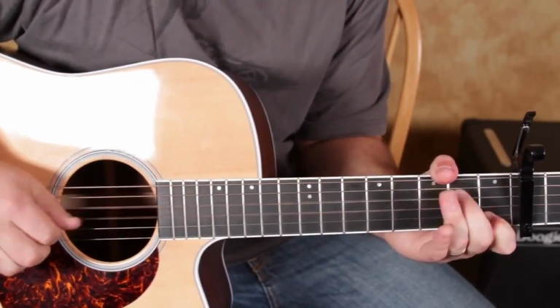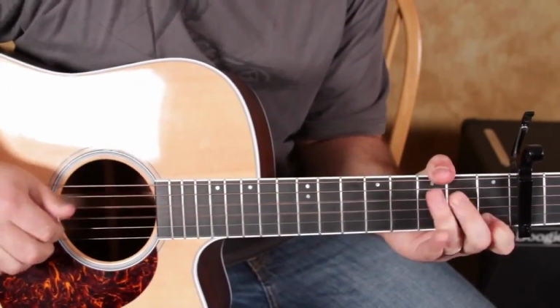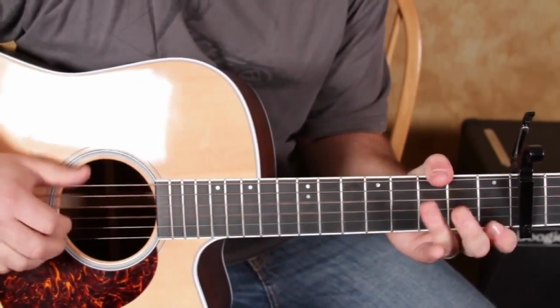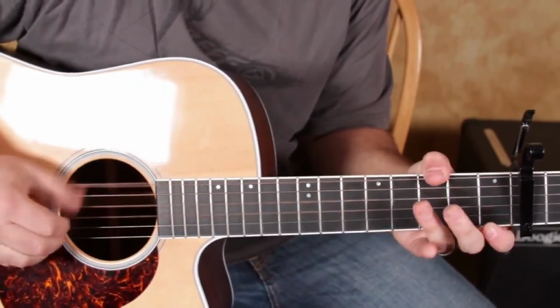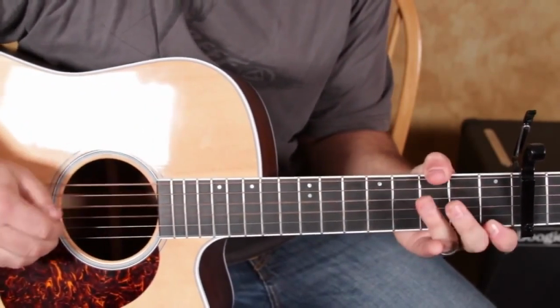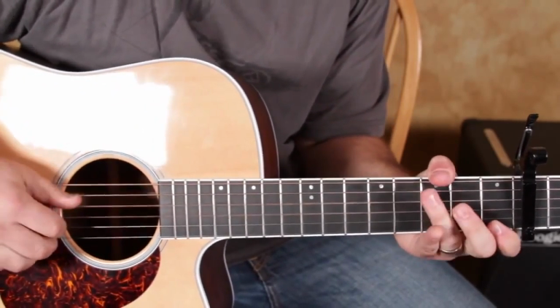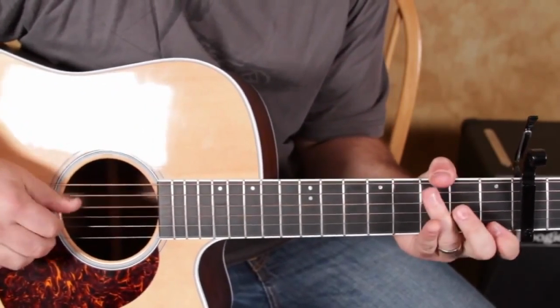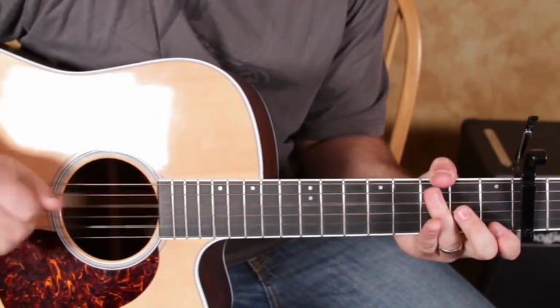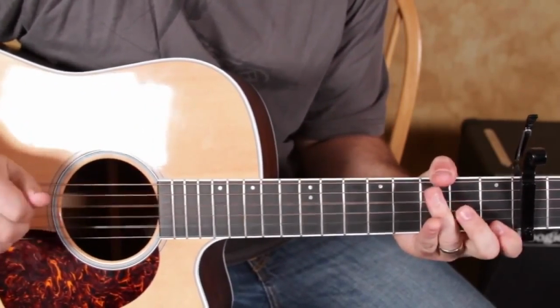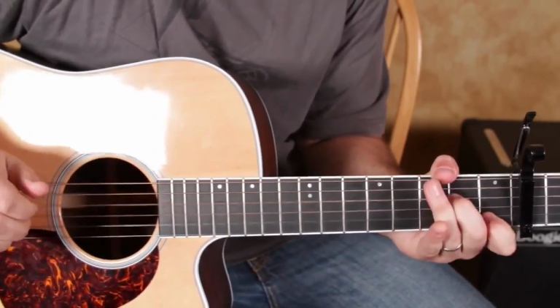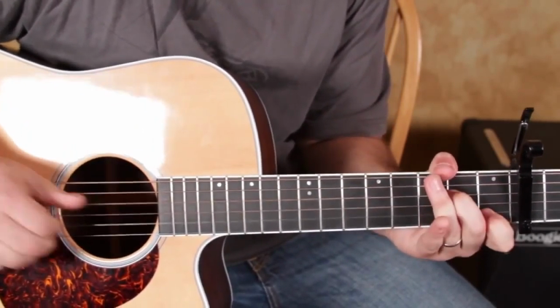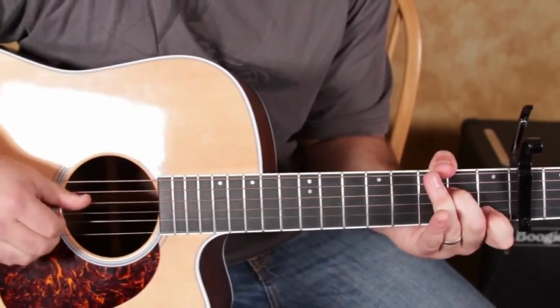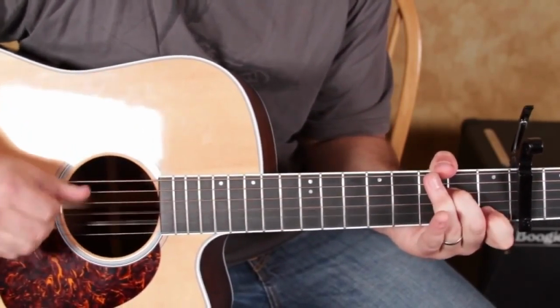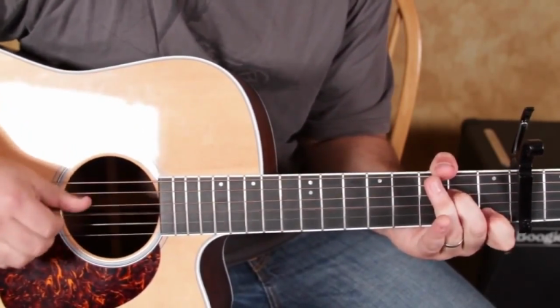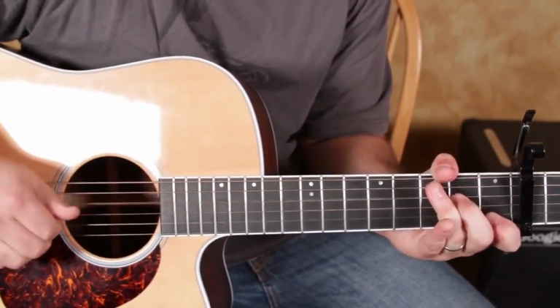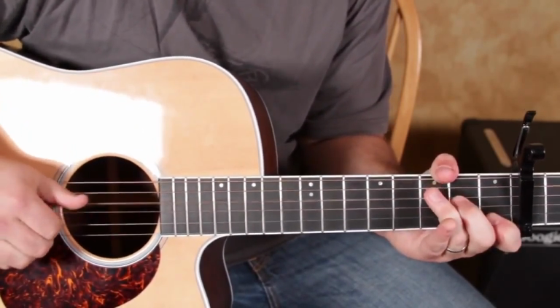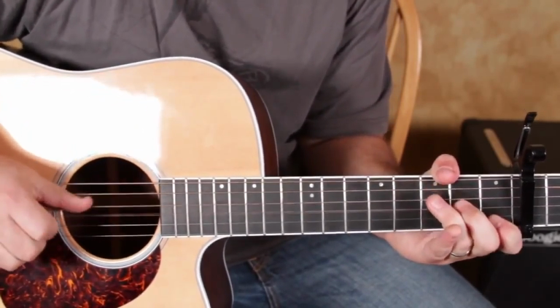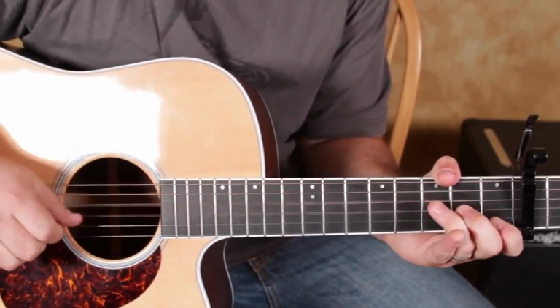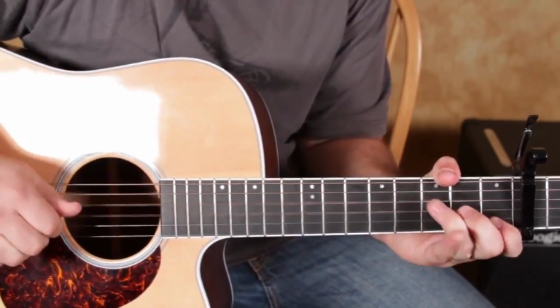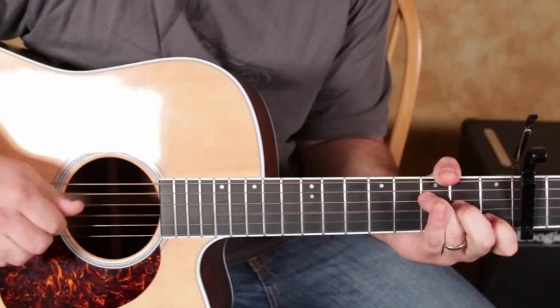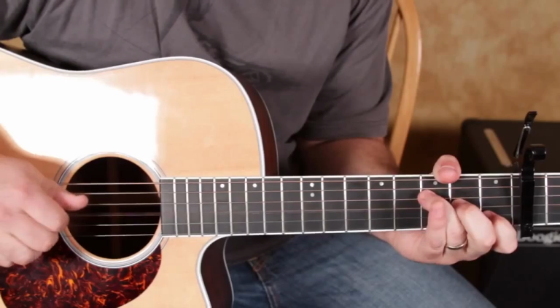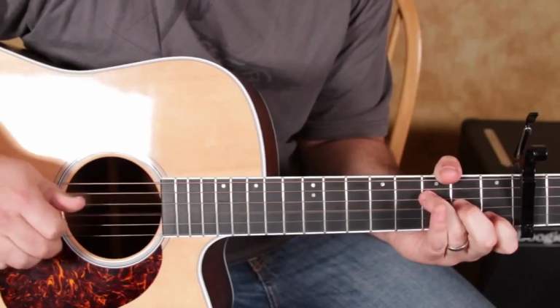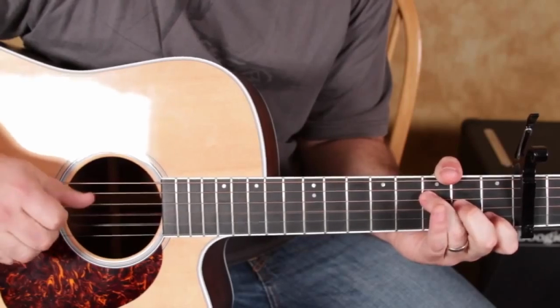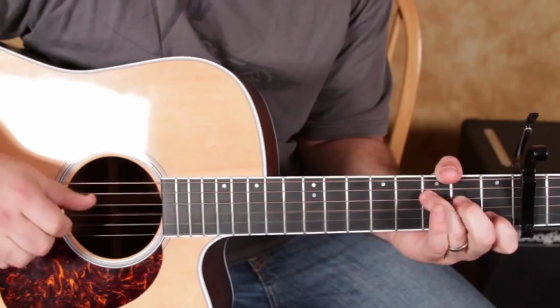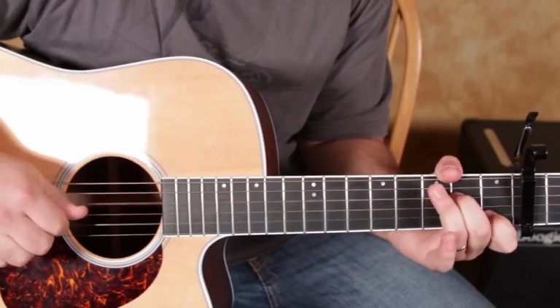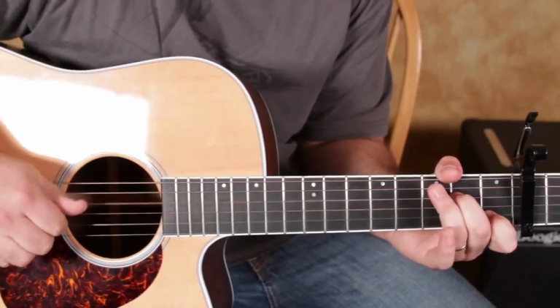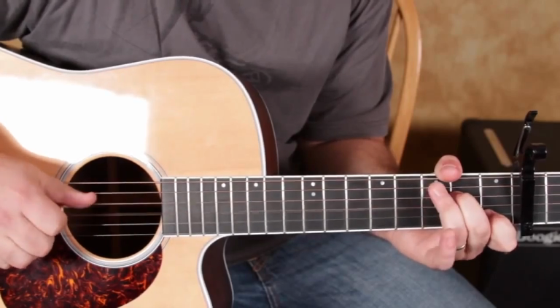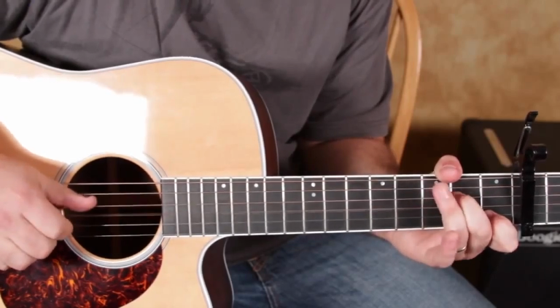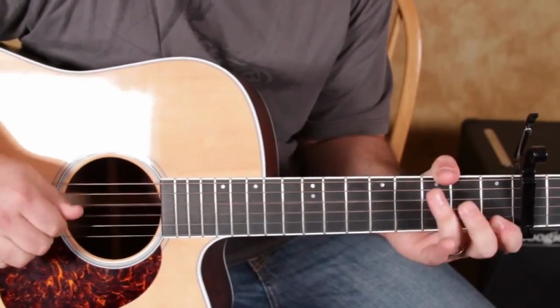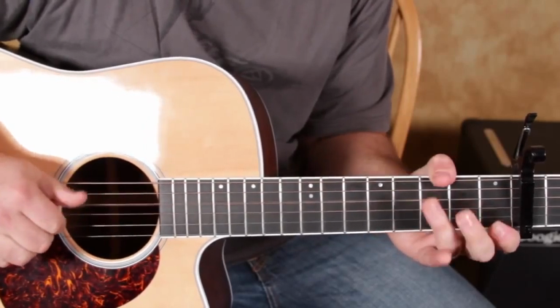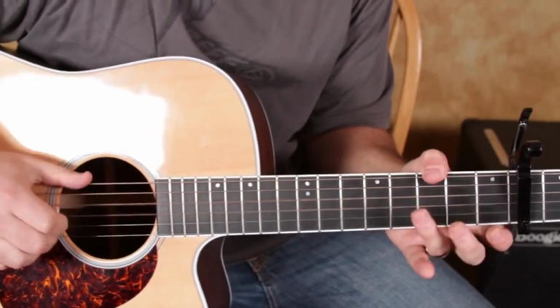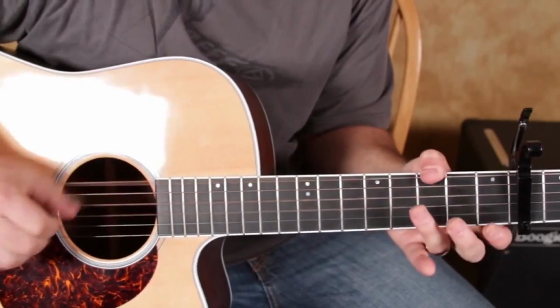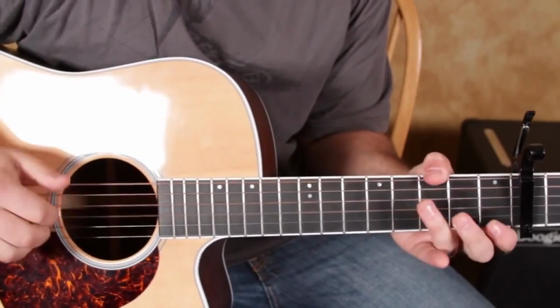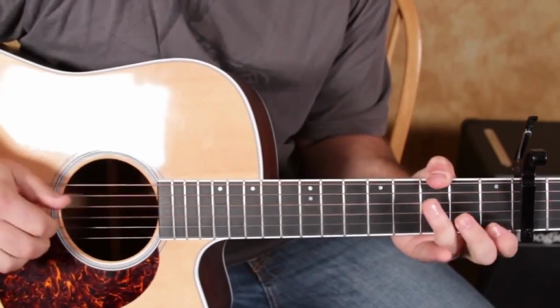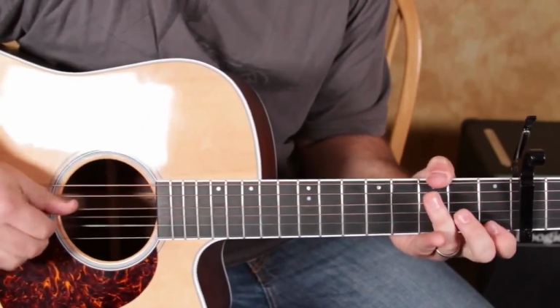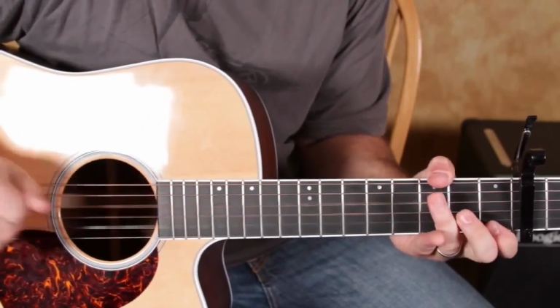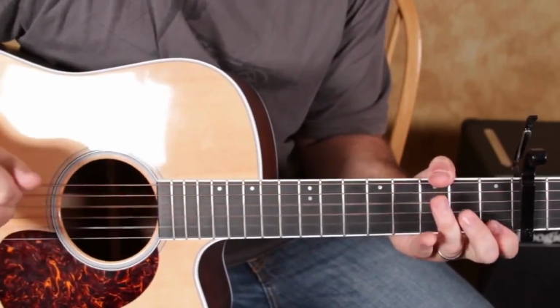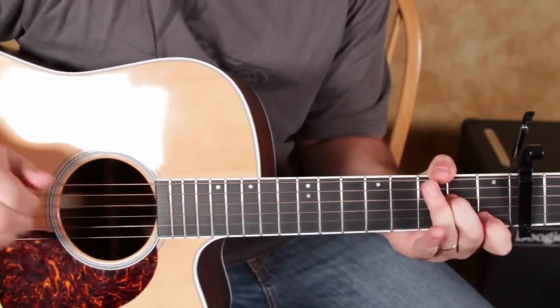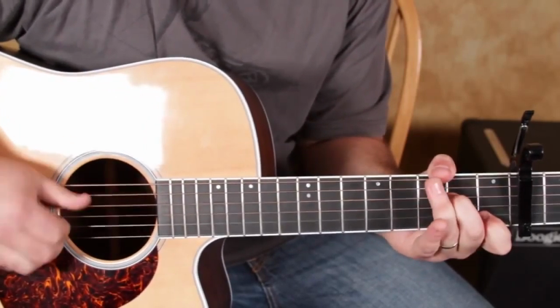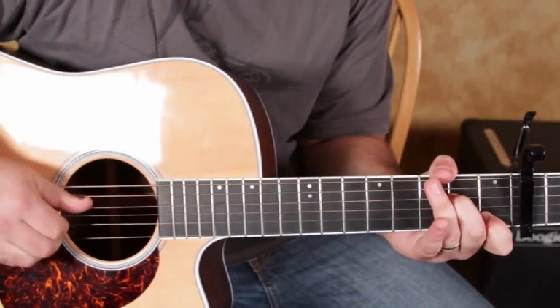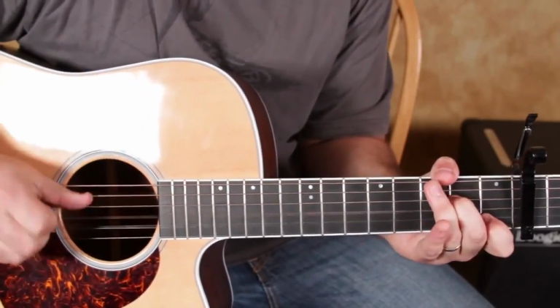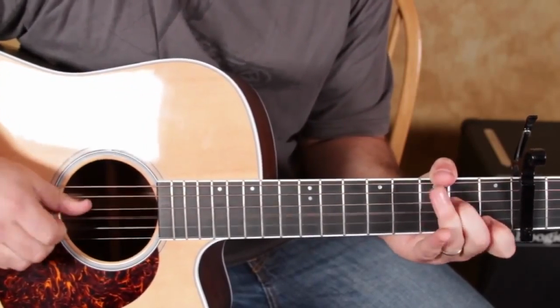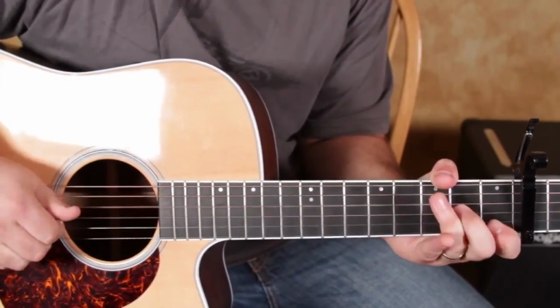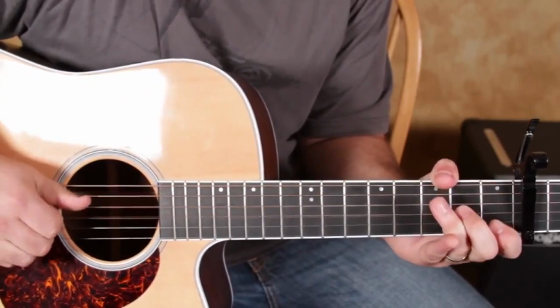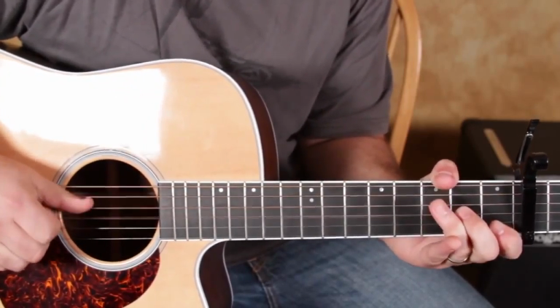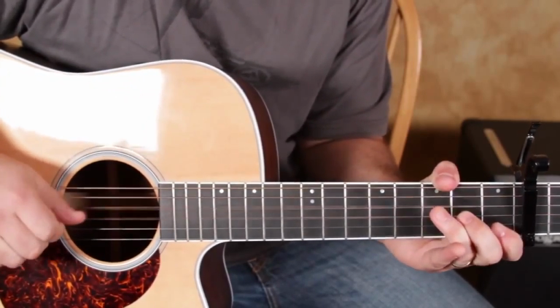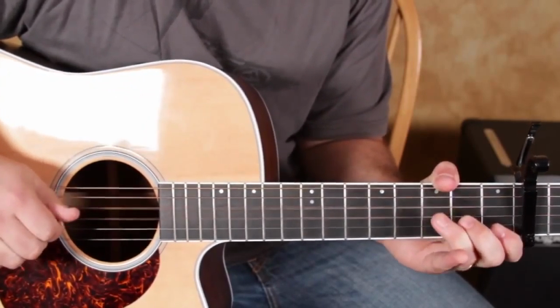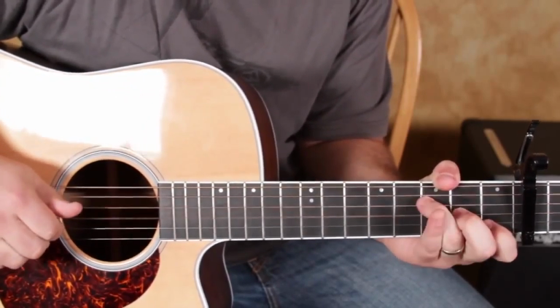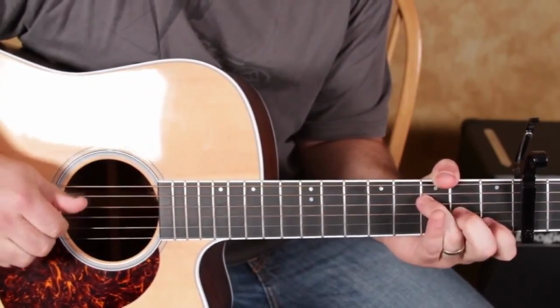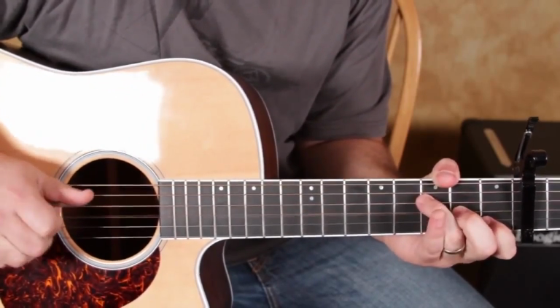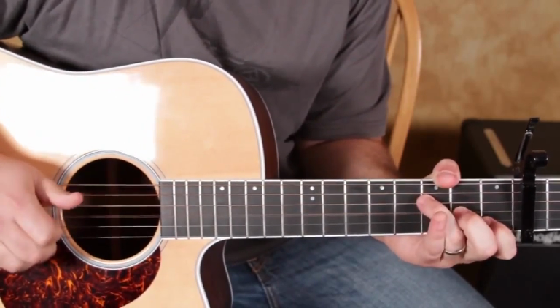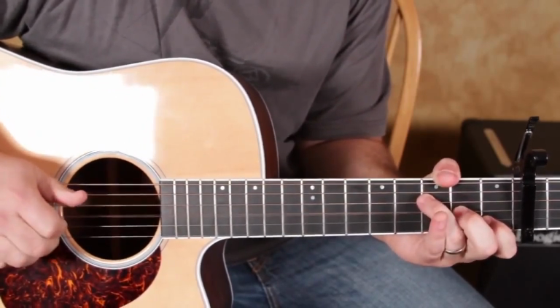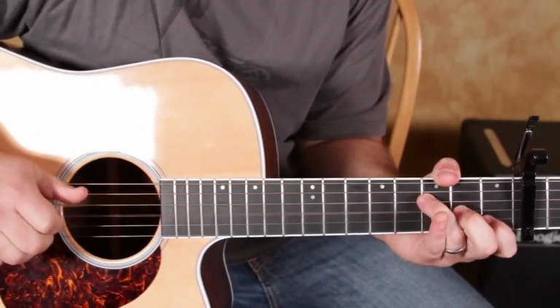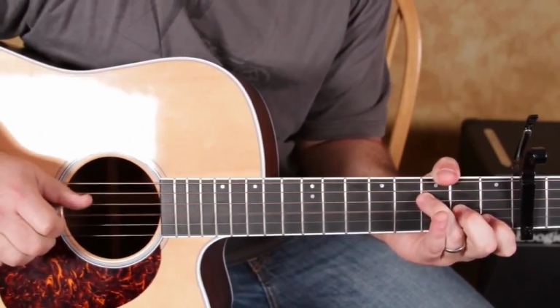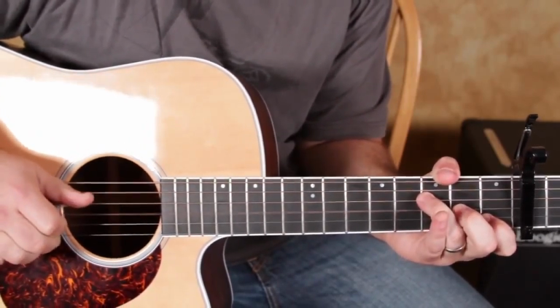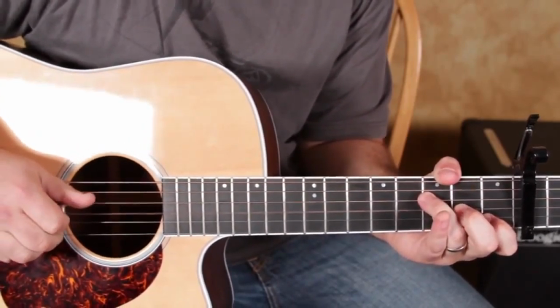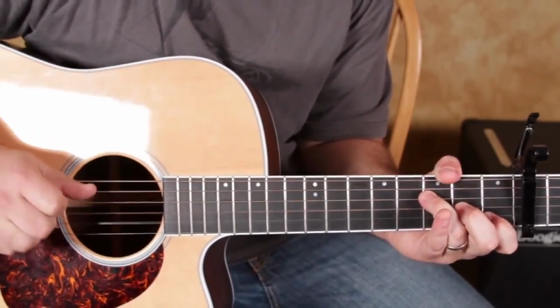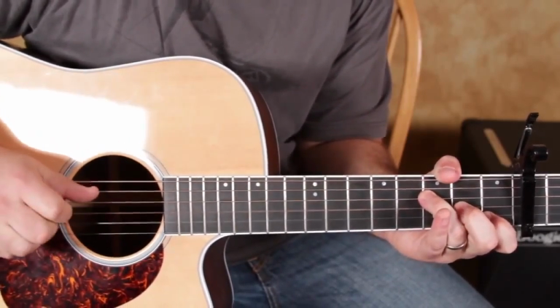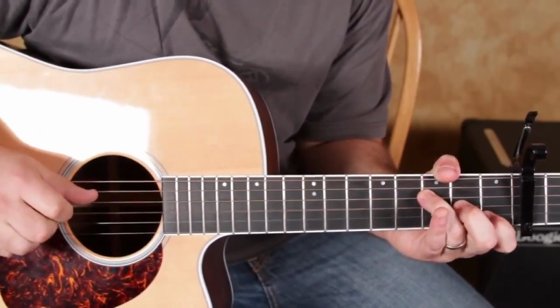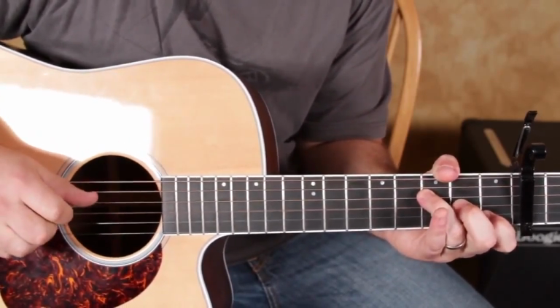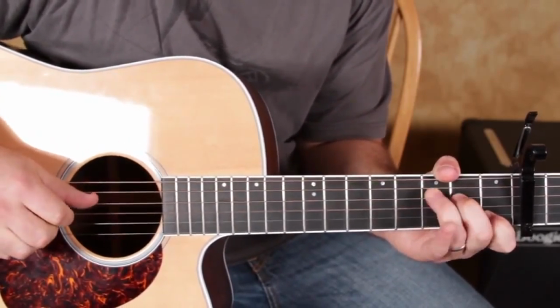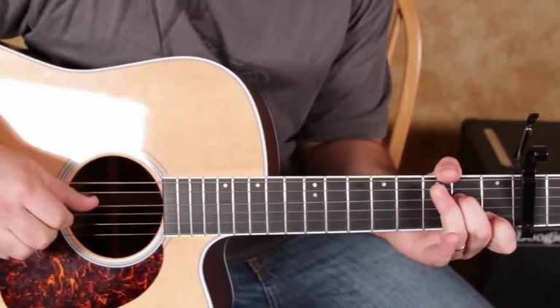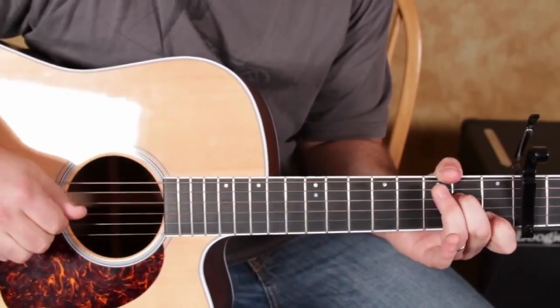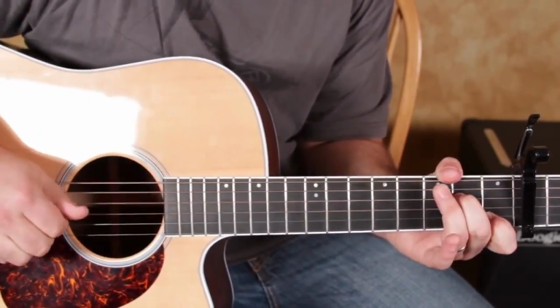So the other section — you've got a C chord, and you could play a C major 7, which is just taking the index finger off.